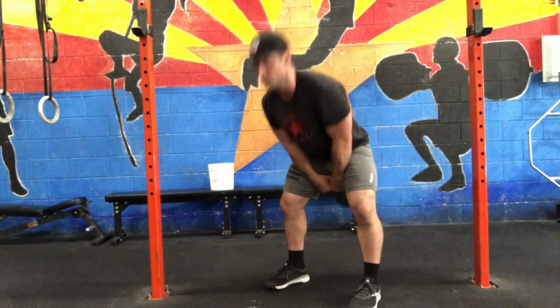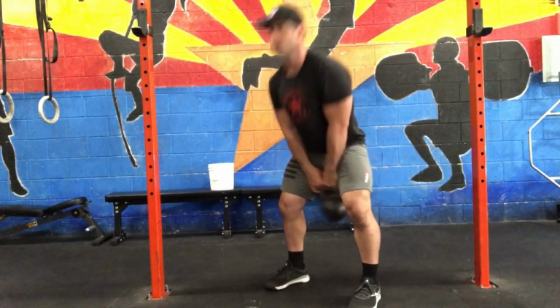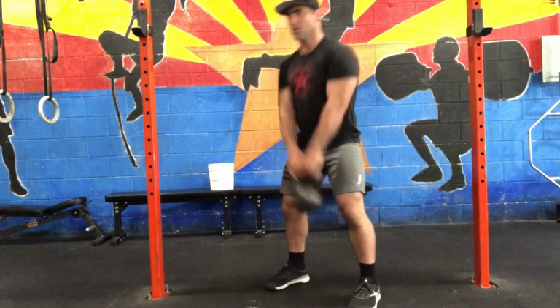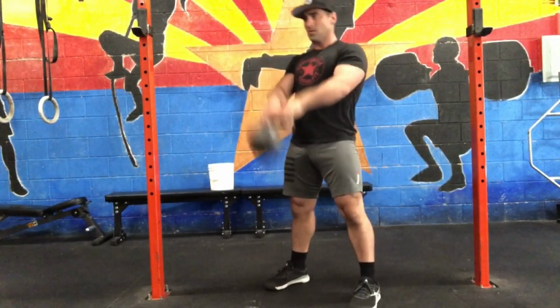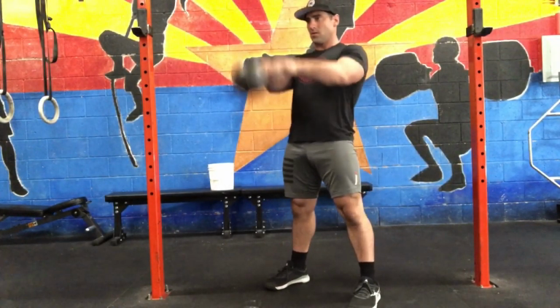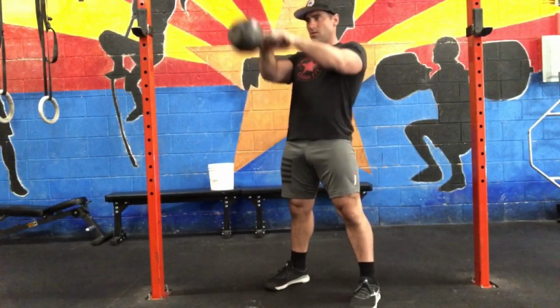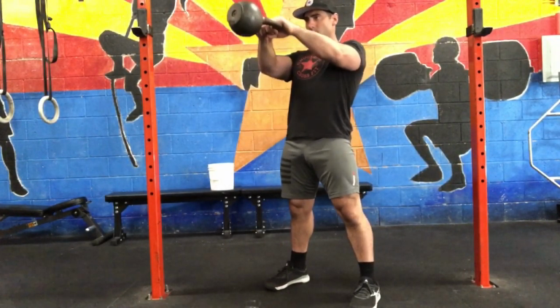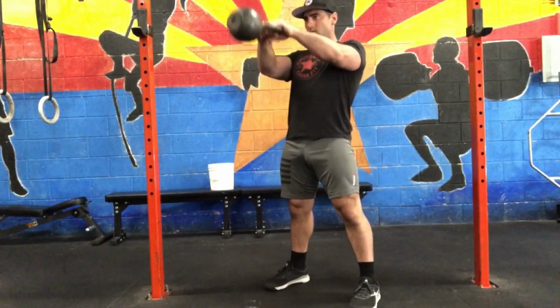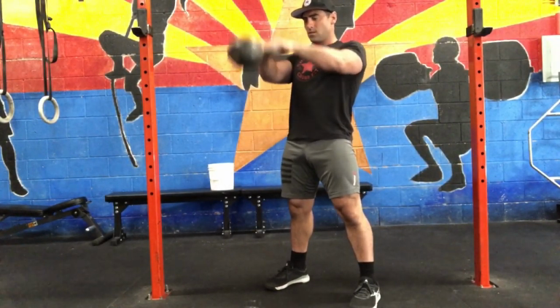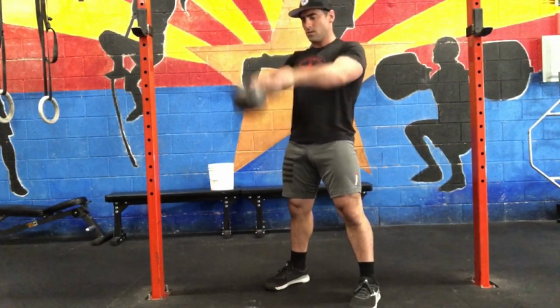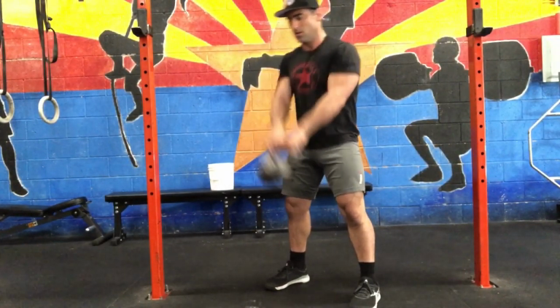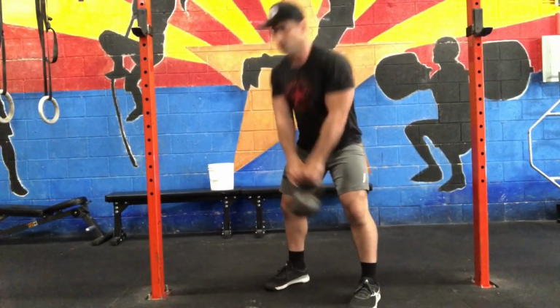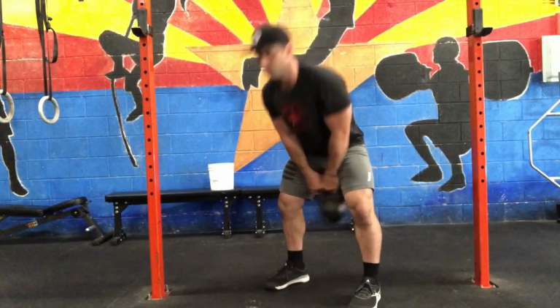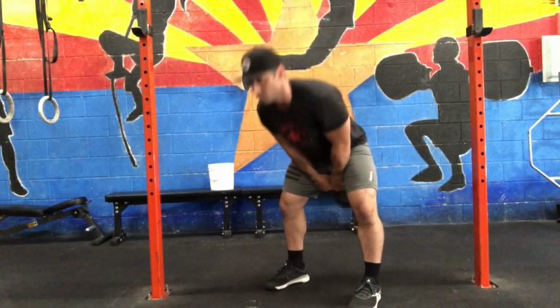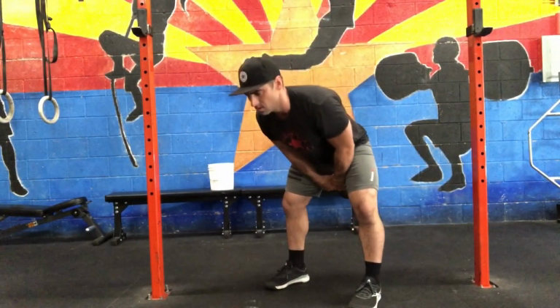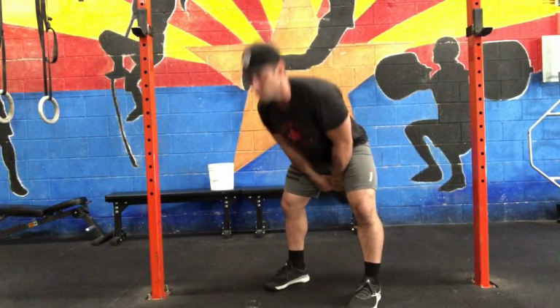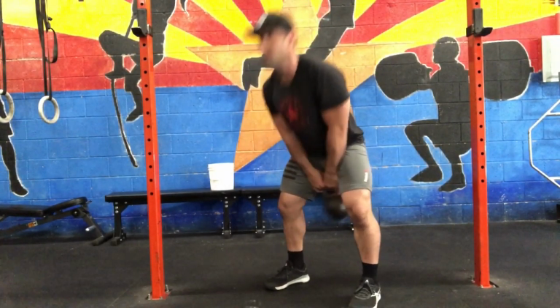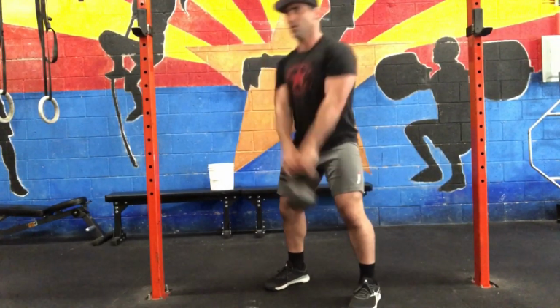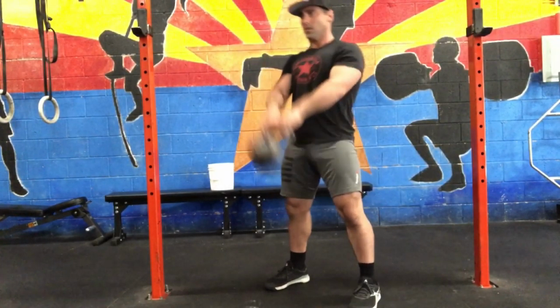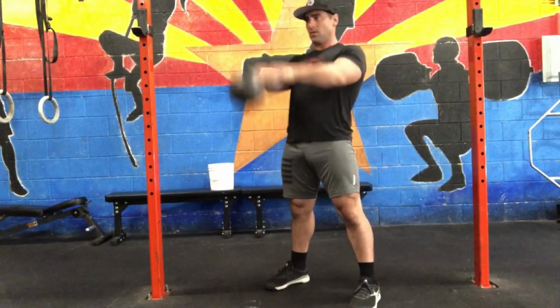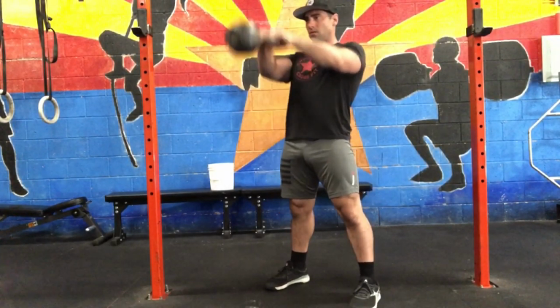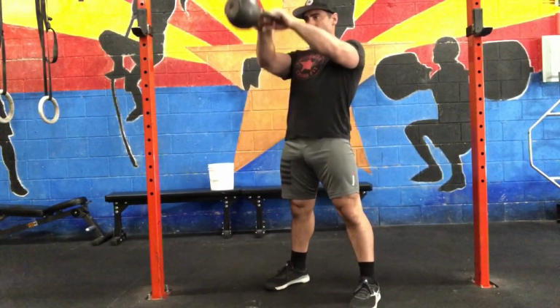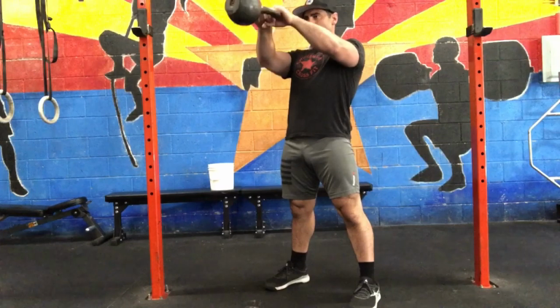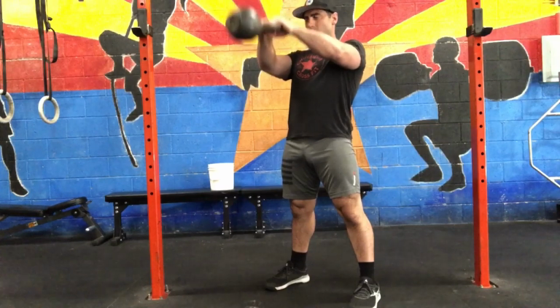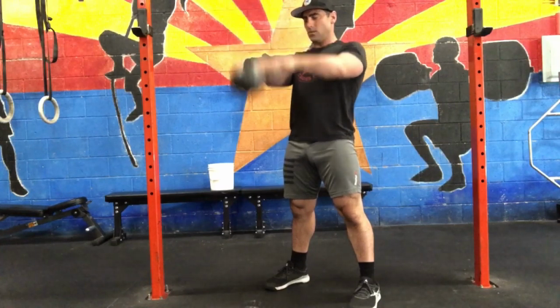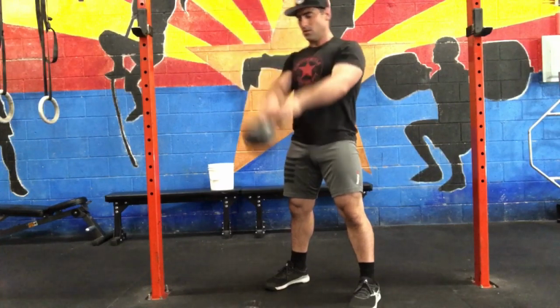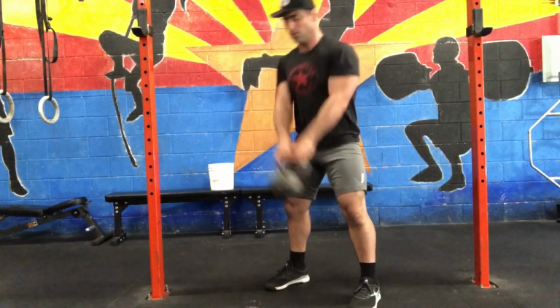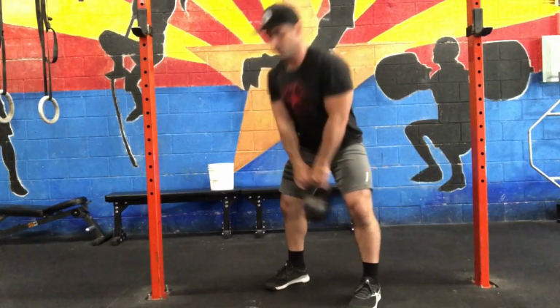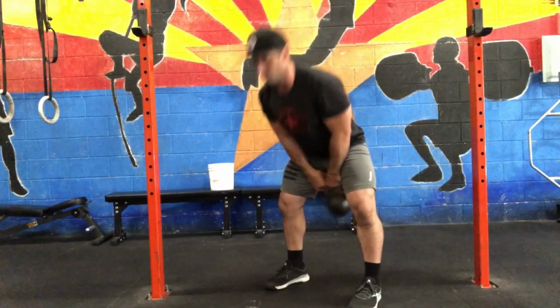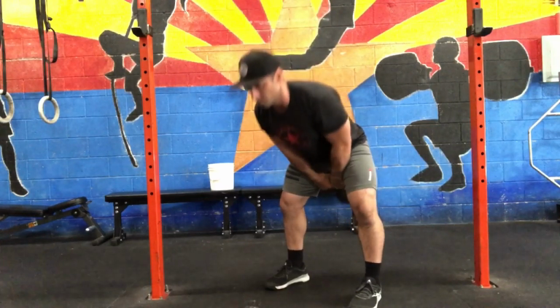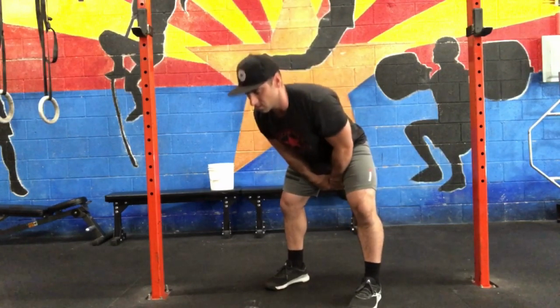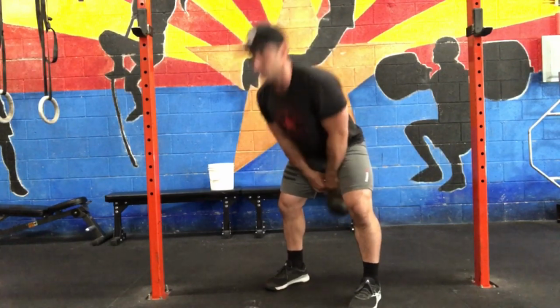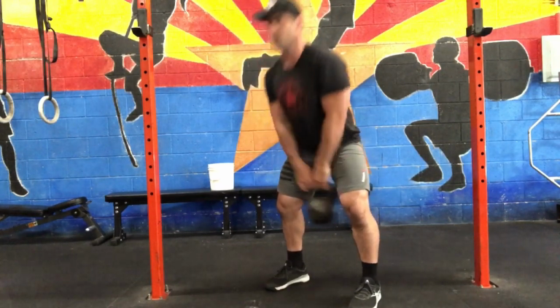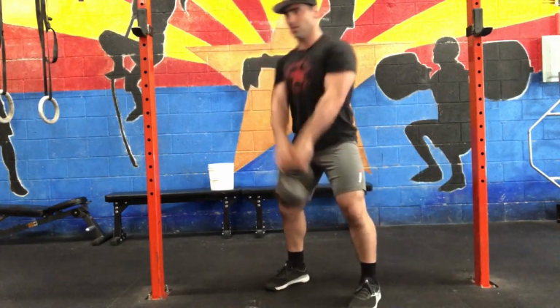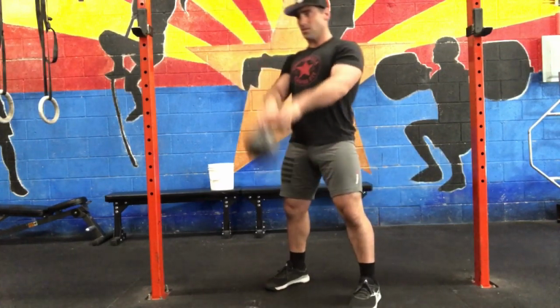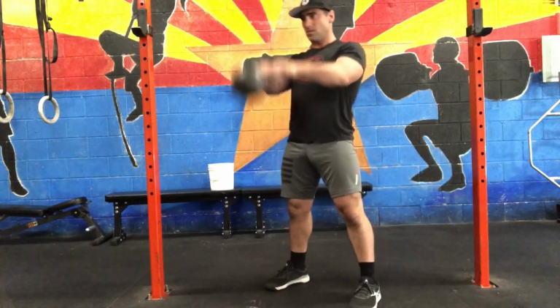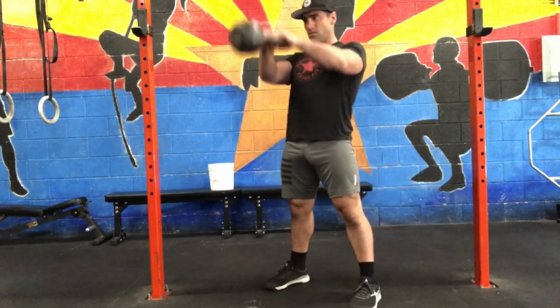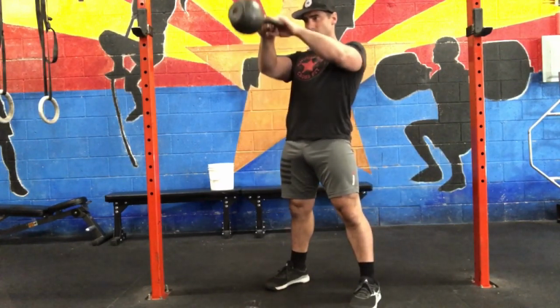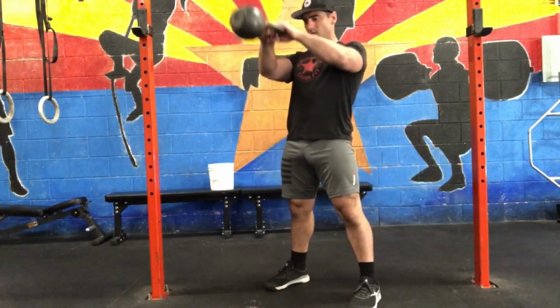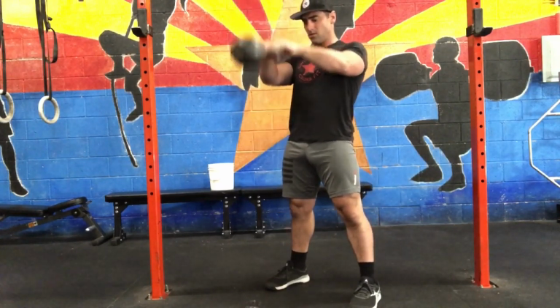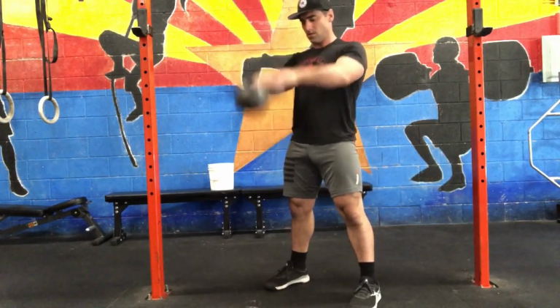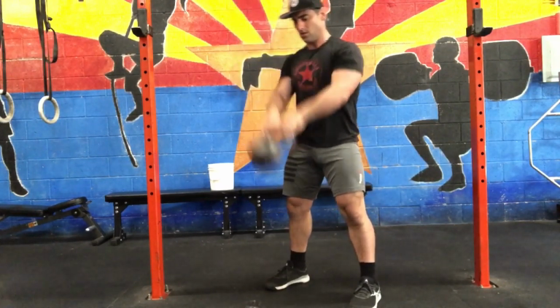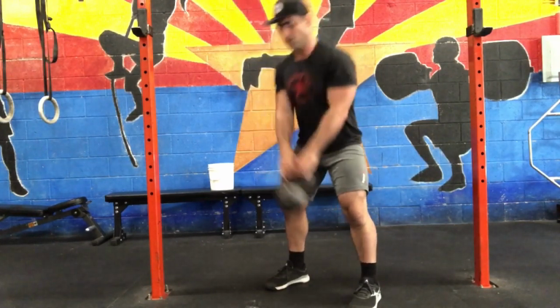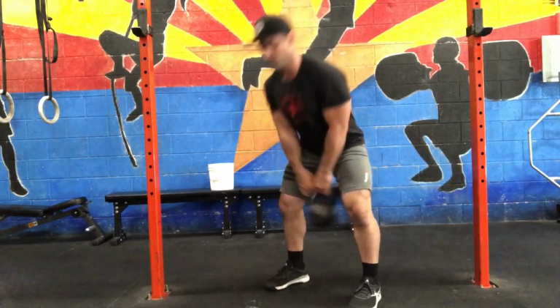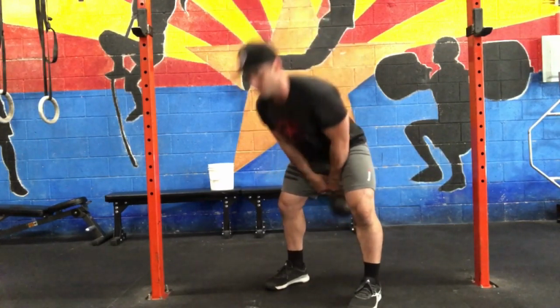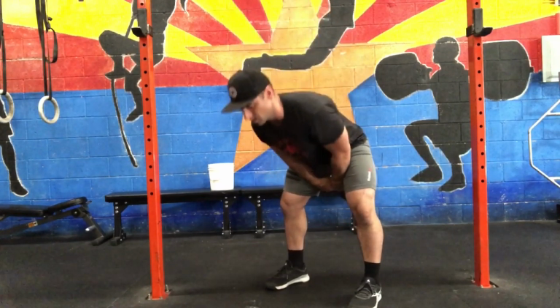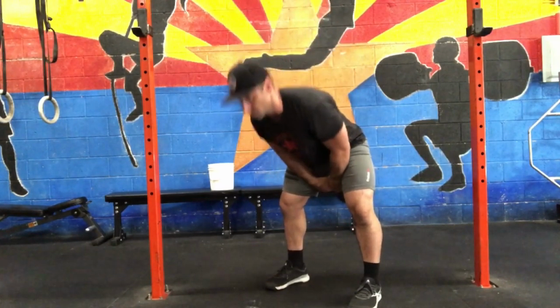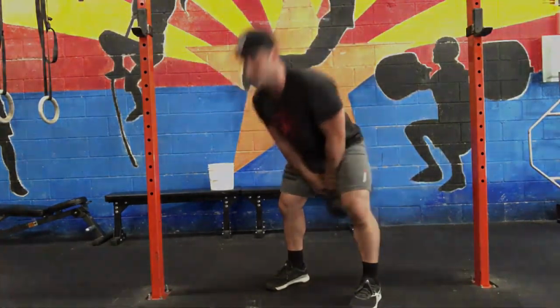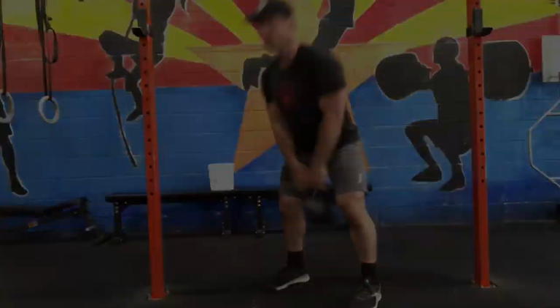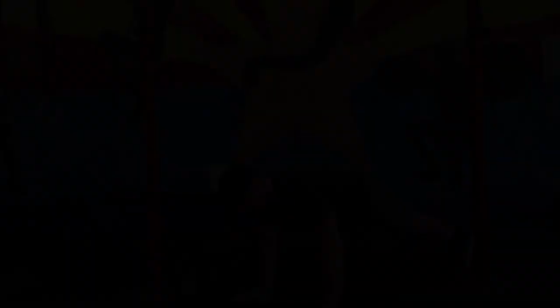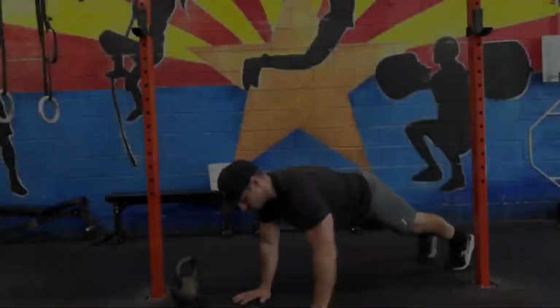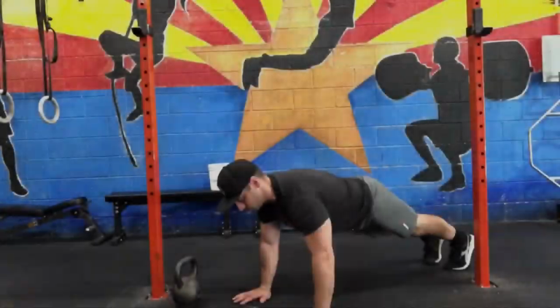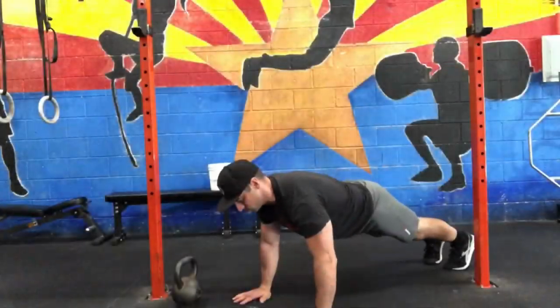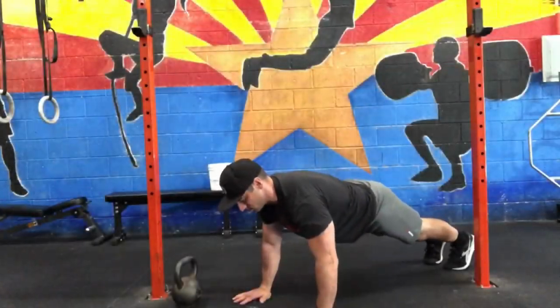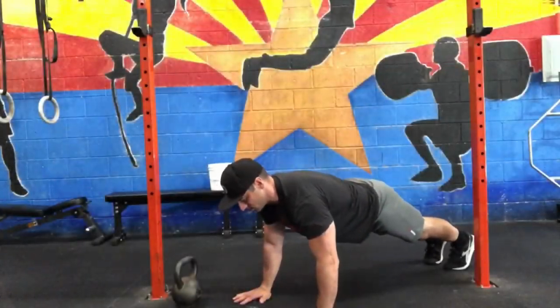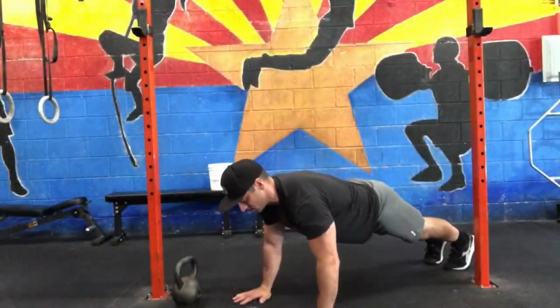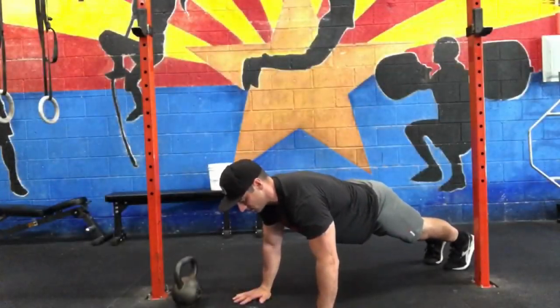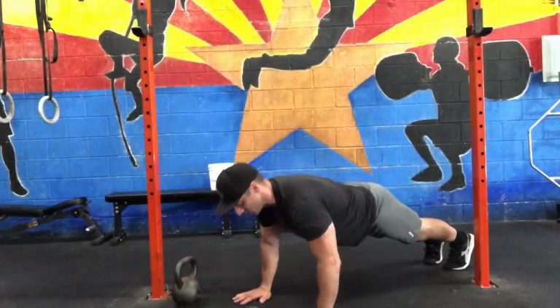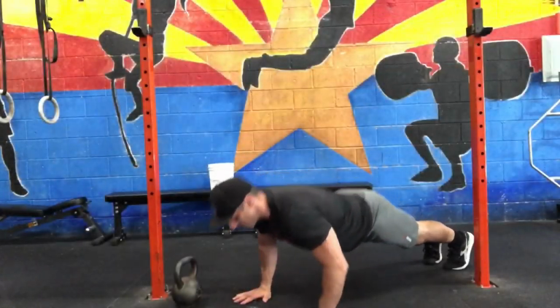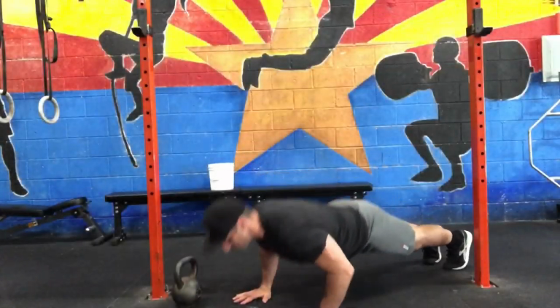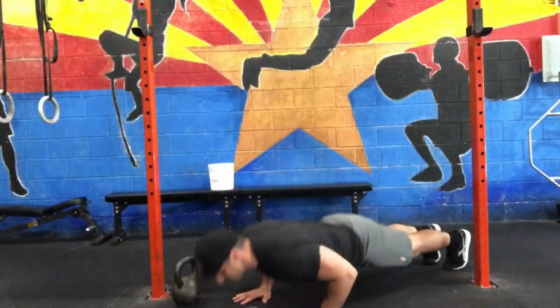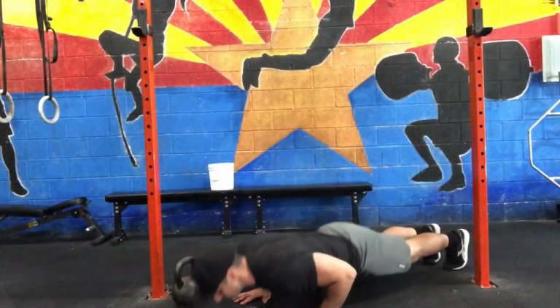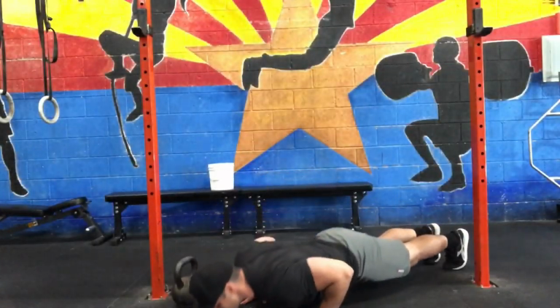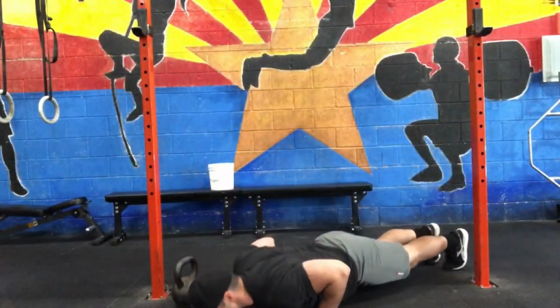Then our kettlebell swings. These are going to be Russian — hinging at the hip, open the hips at the top.